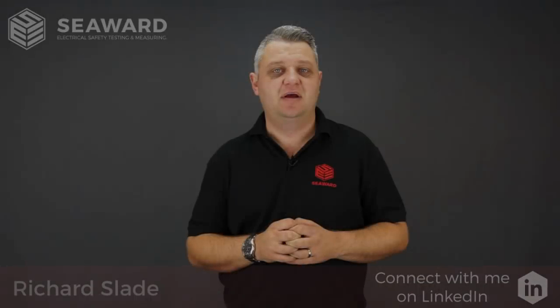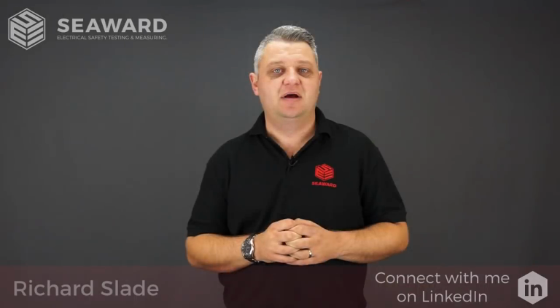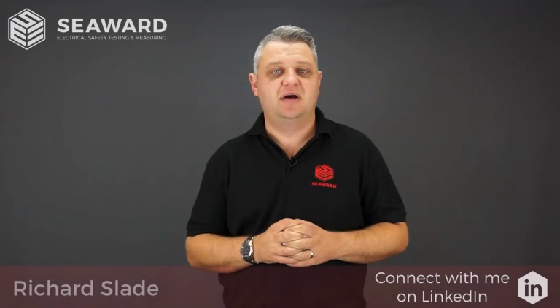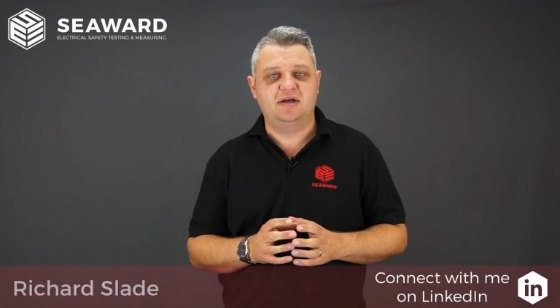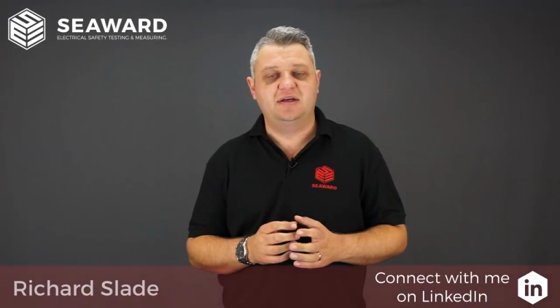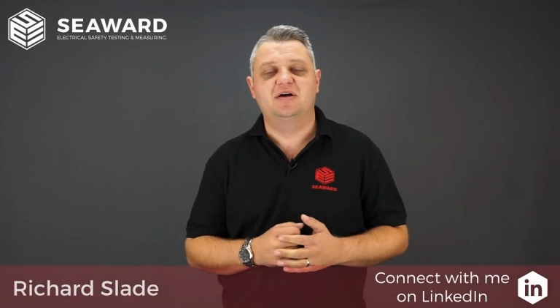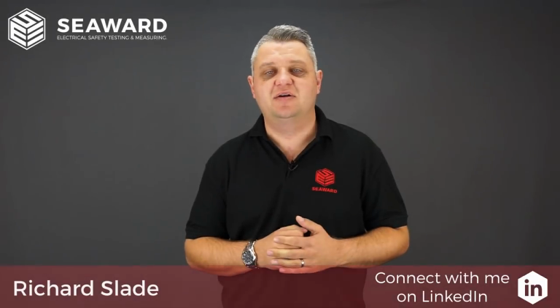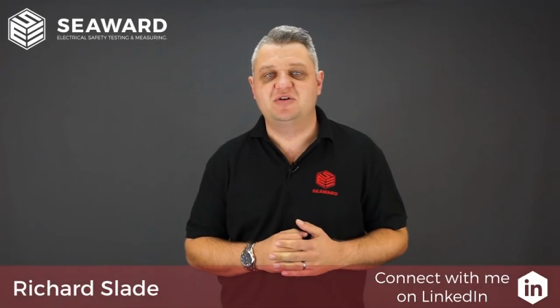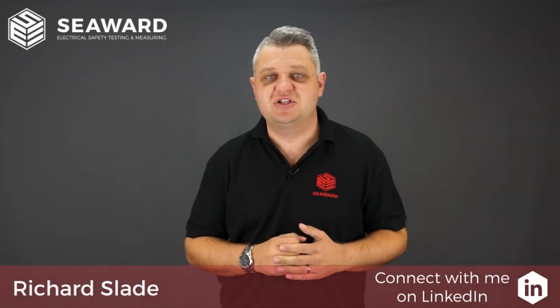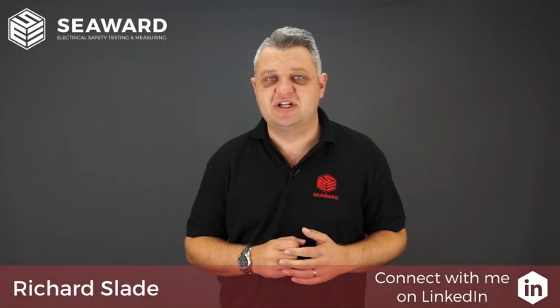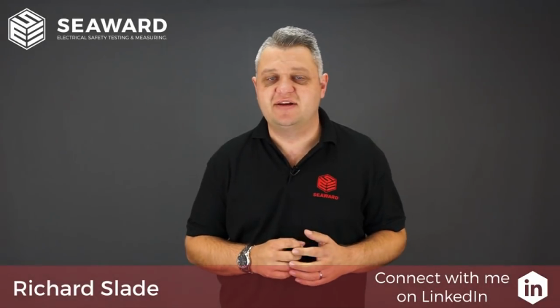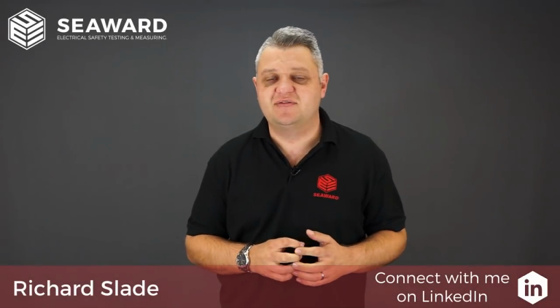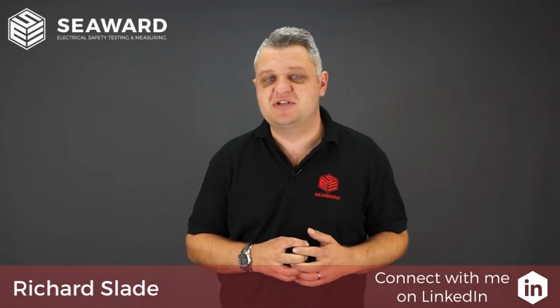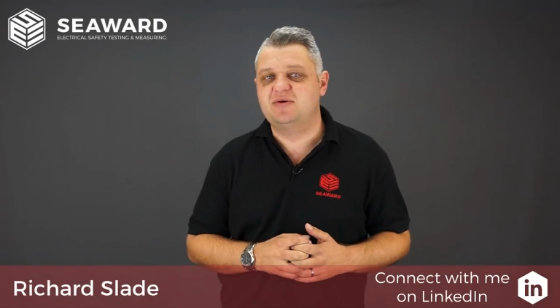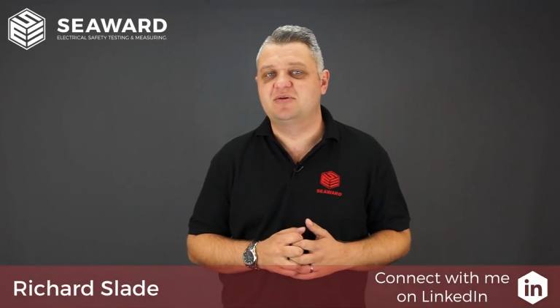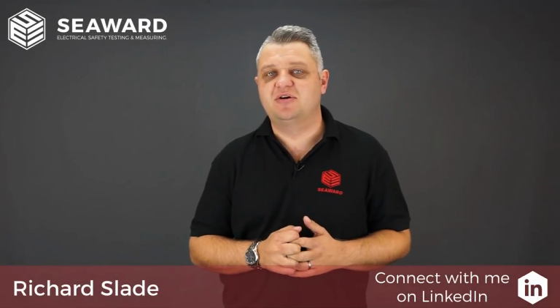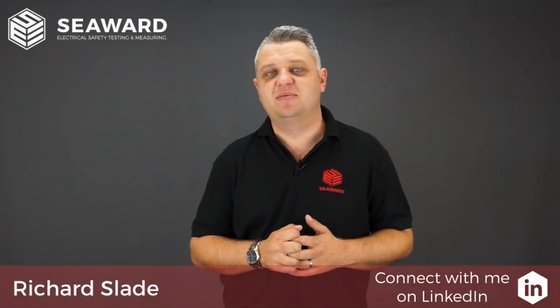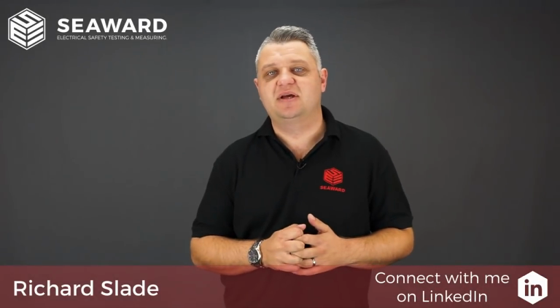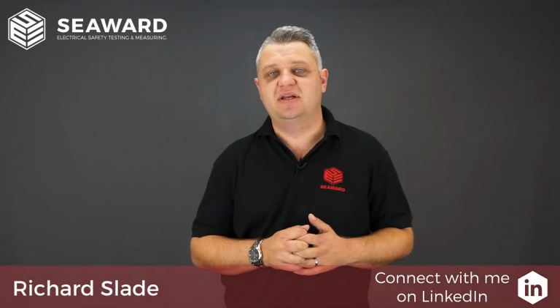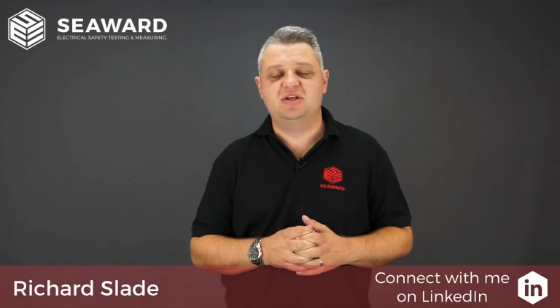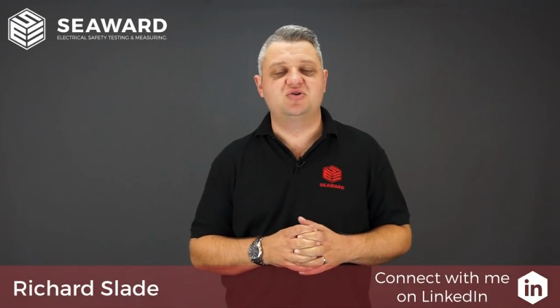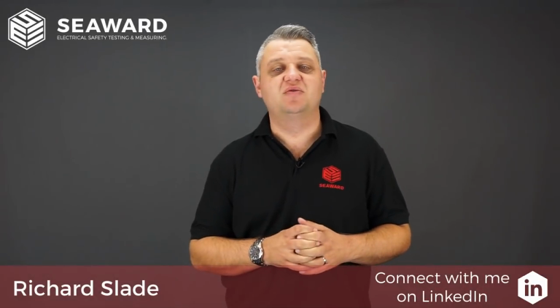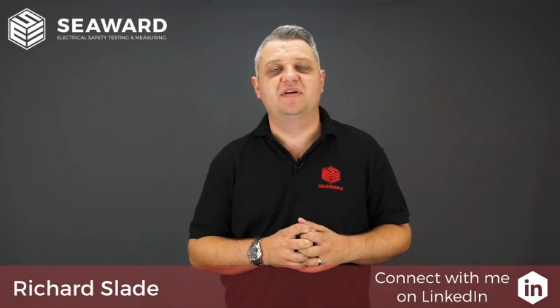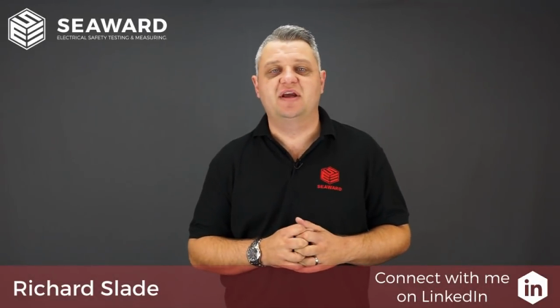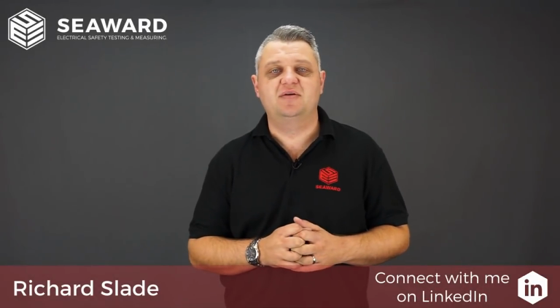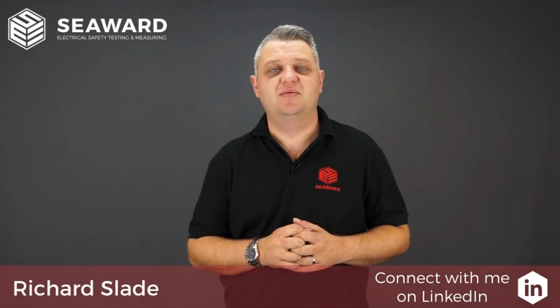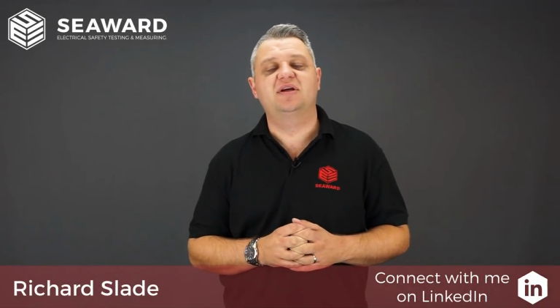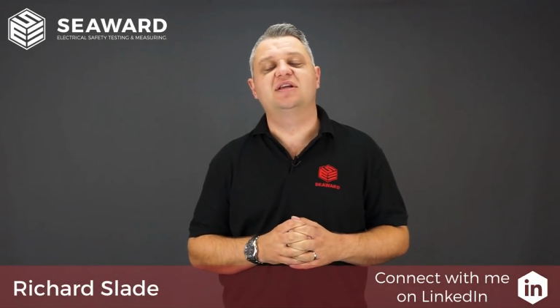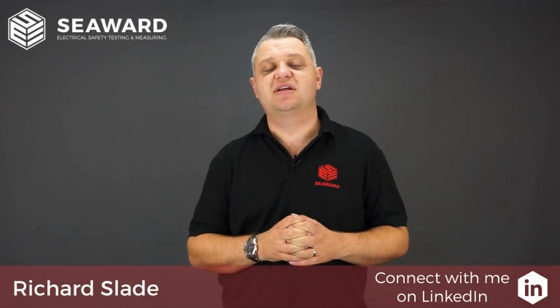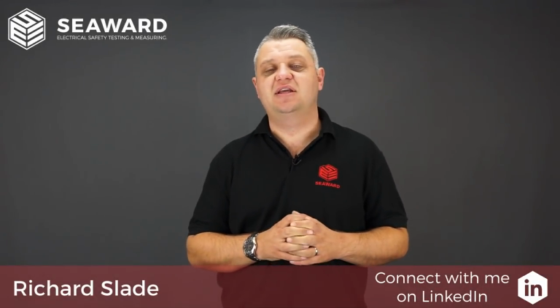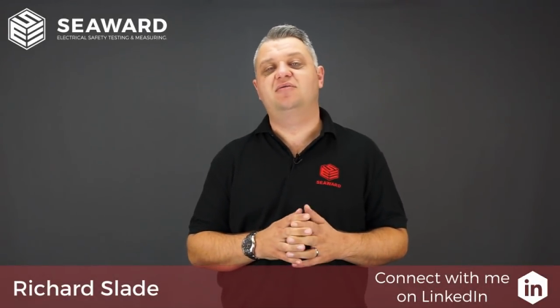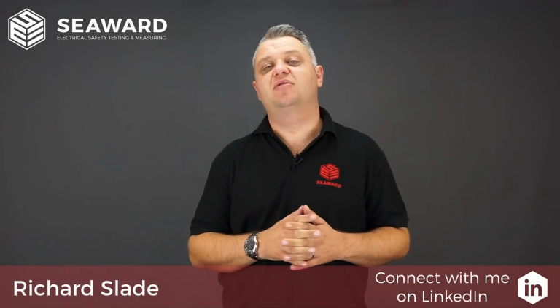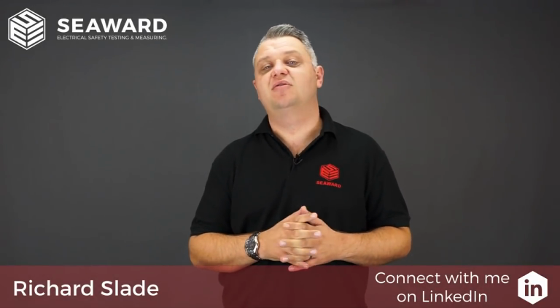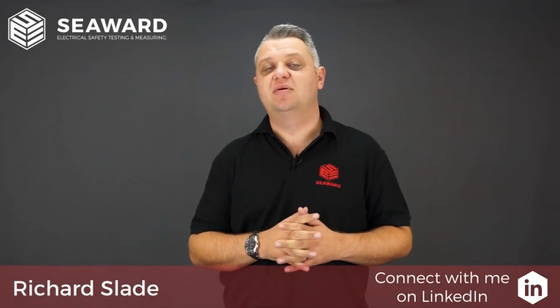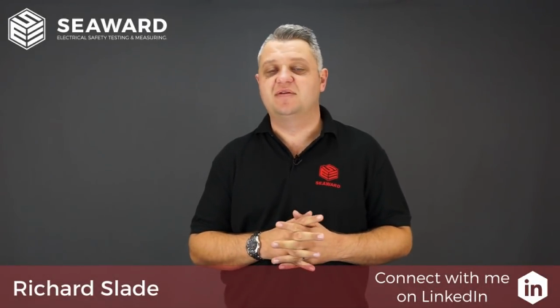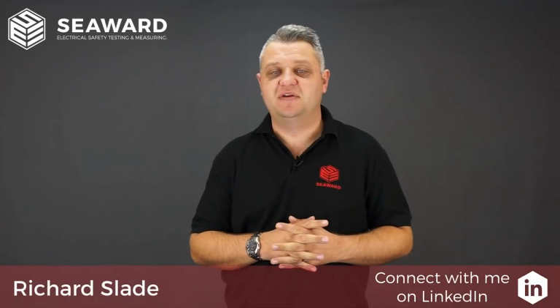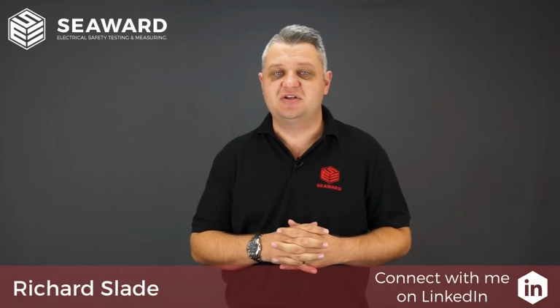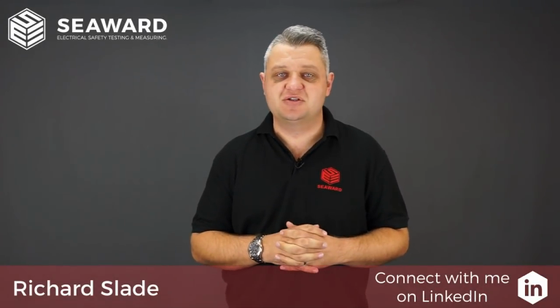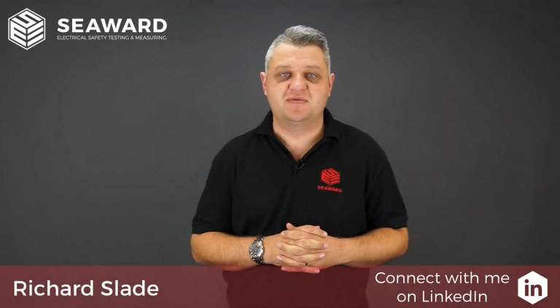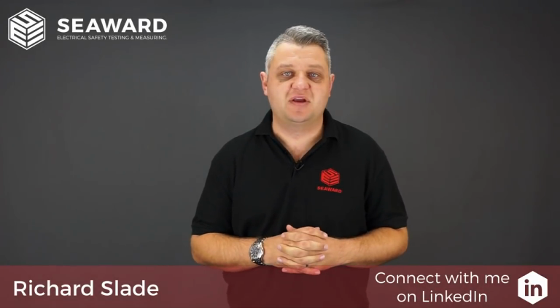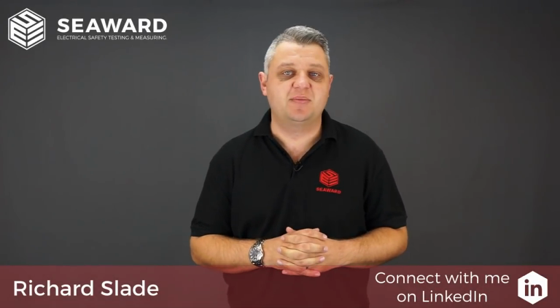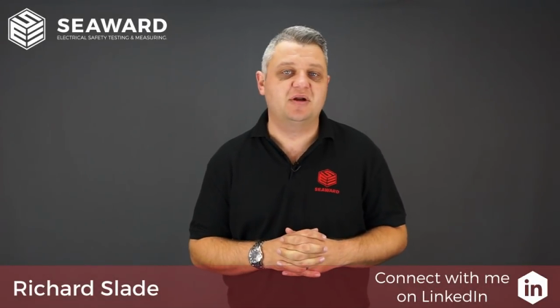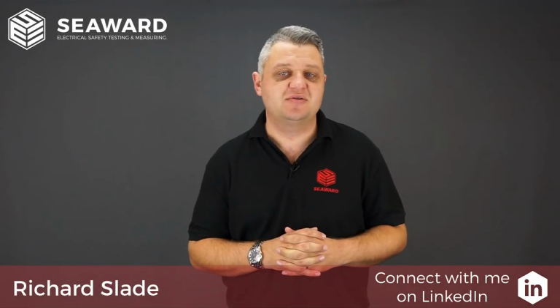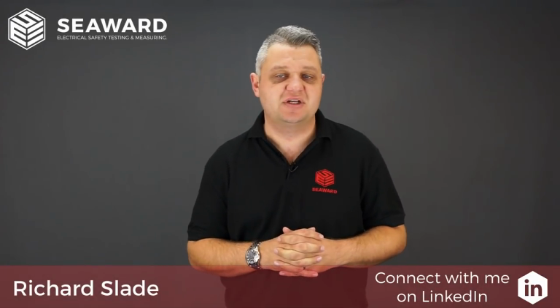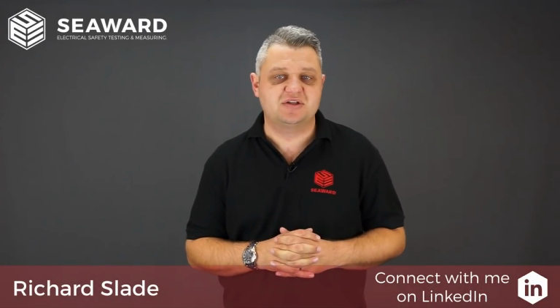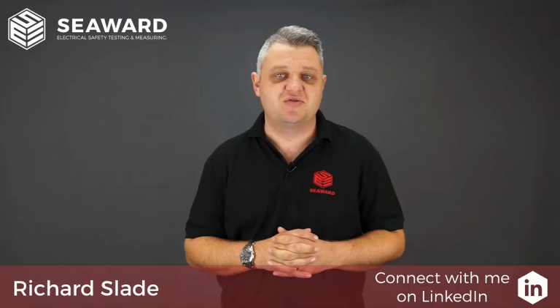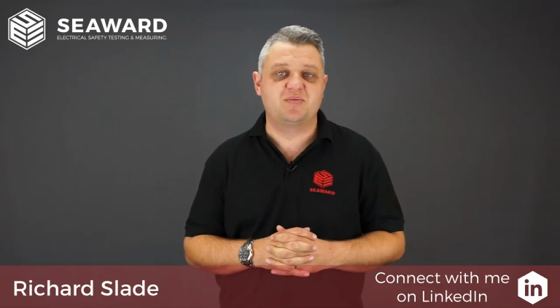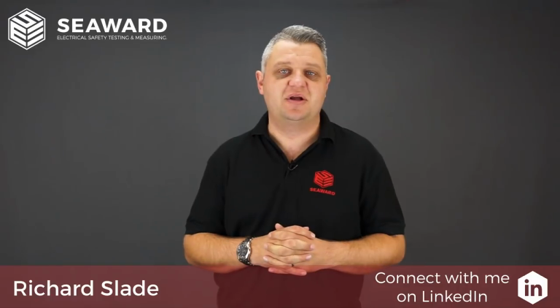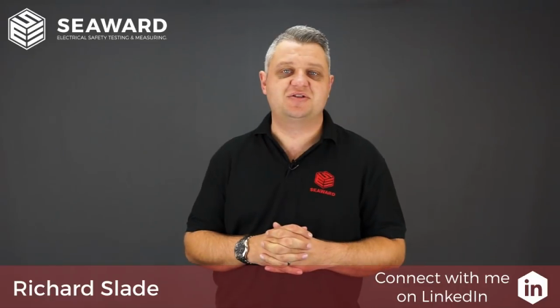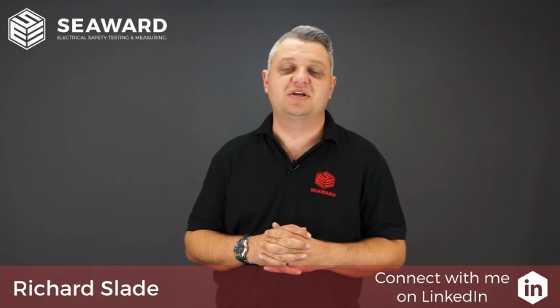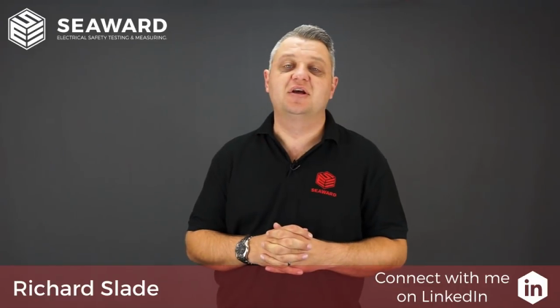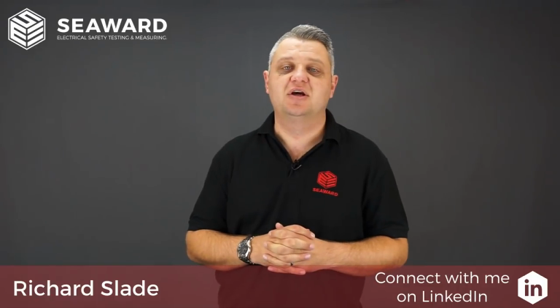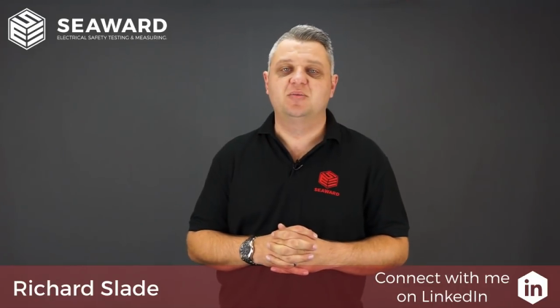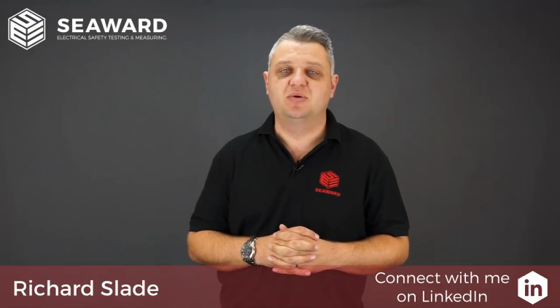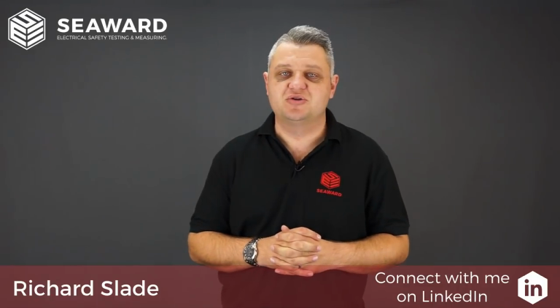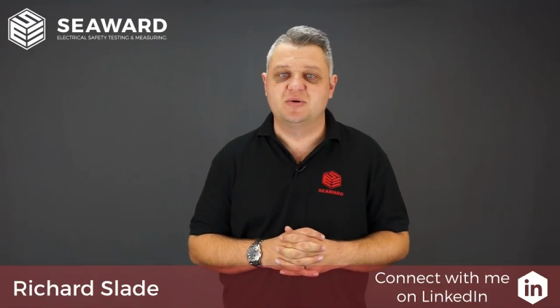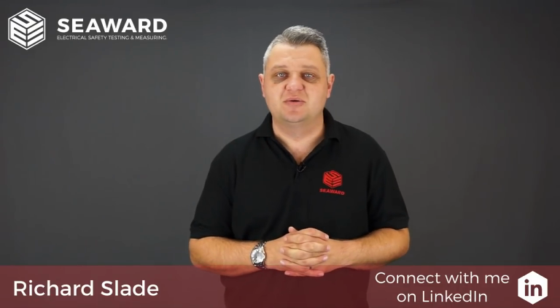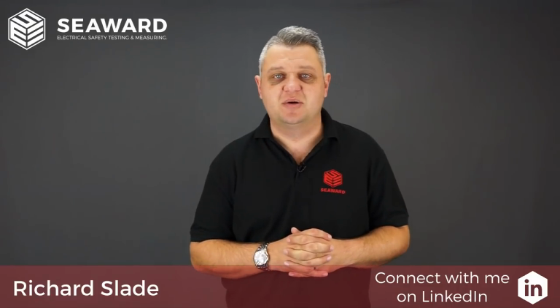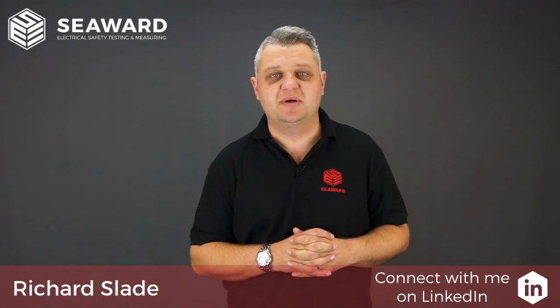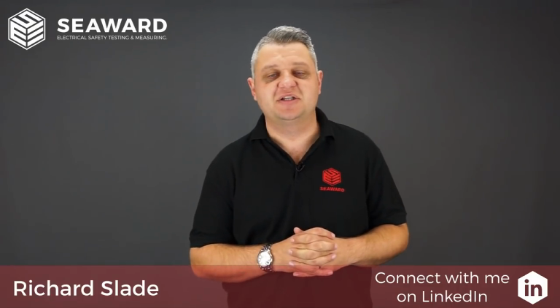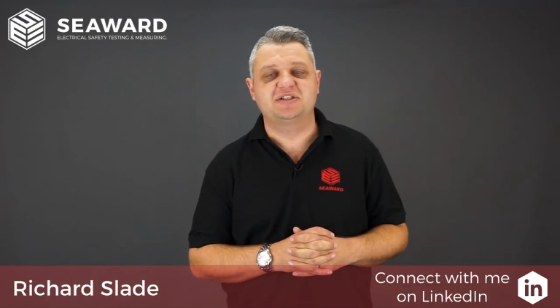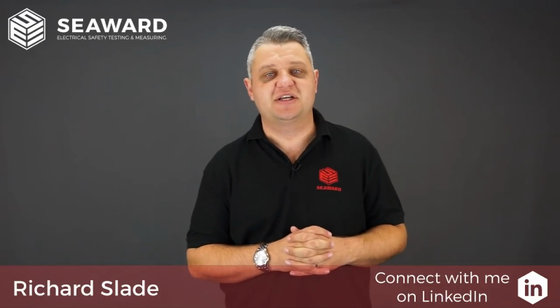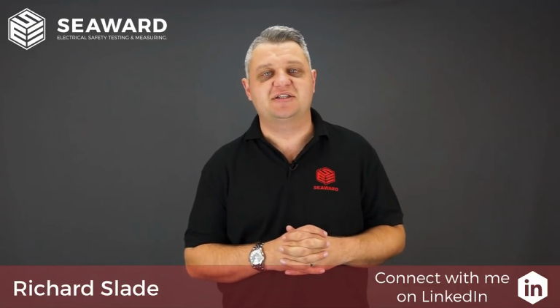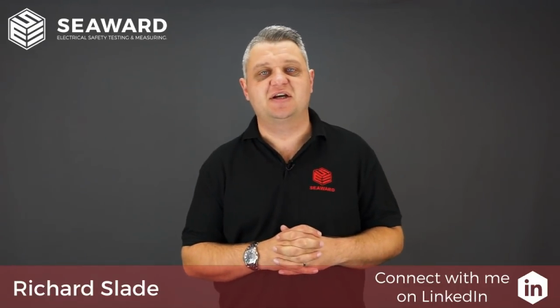Hi, I'm Richard Slade of the Seaward Group and in this short video we're going to take you through the features of the Apollo 600 Plus Portable Appliance Tester.